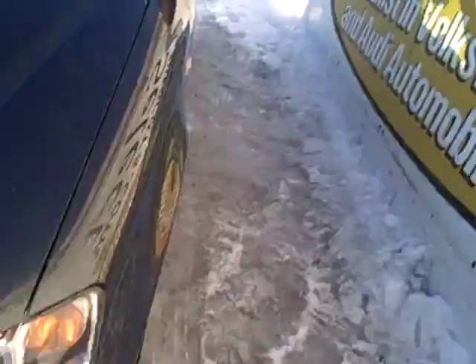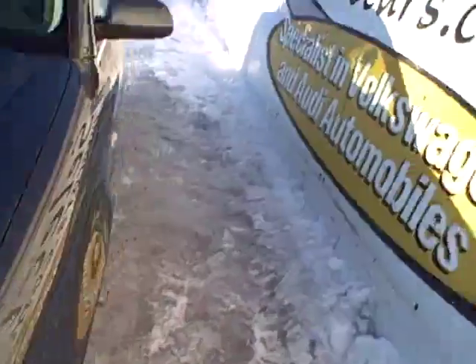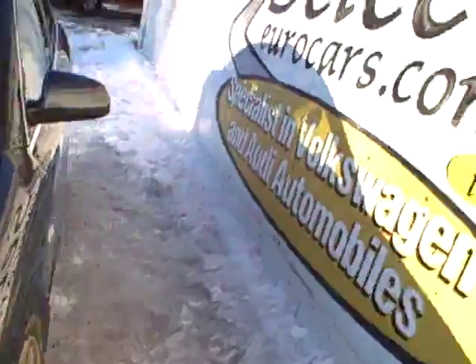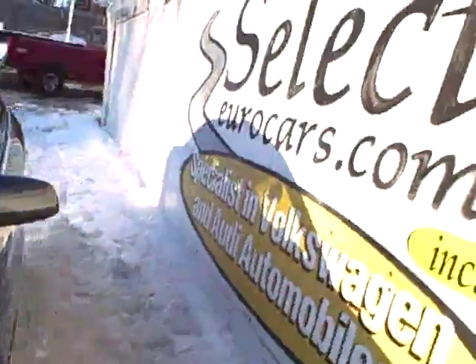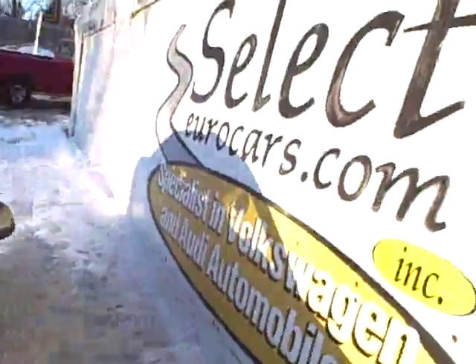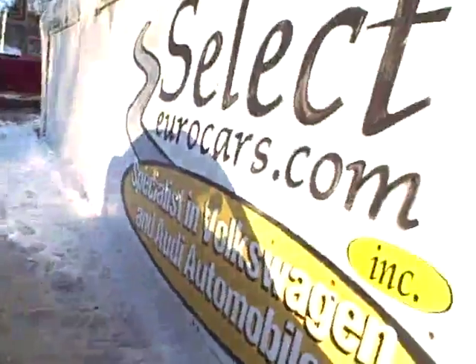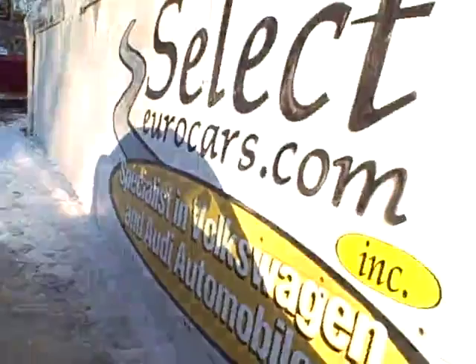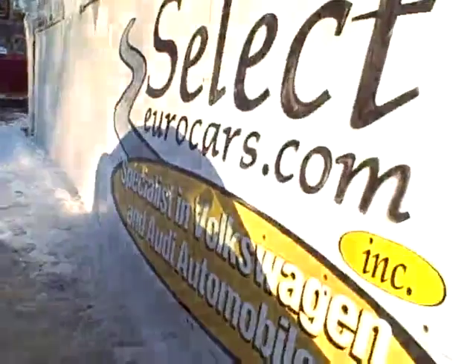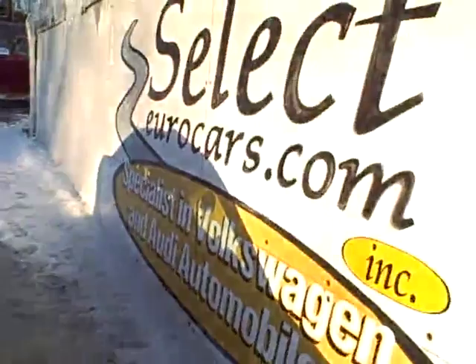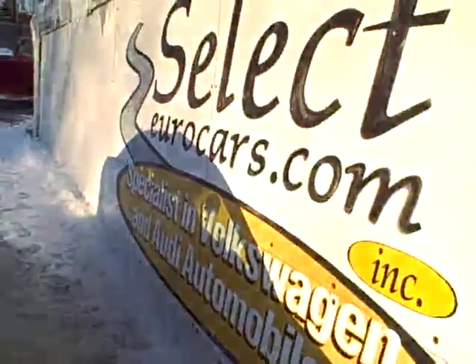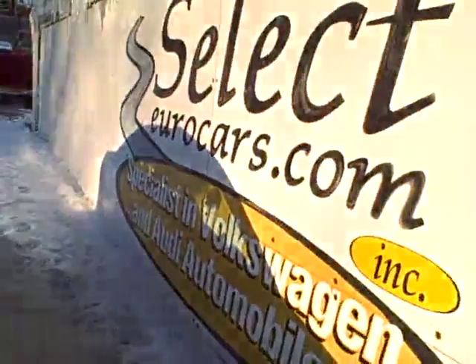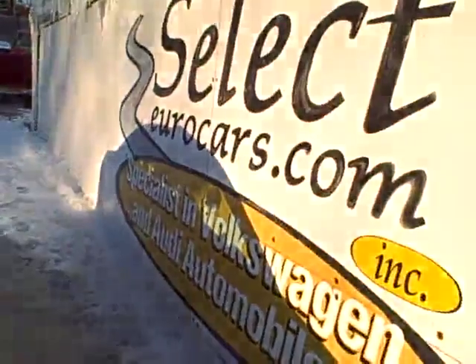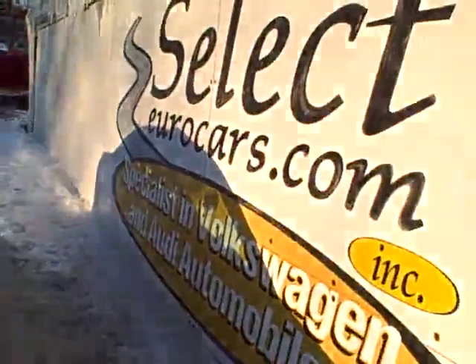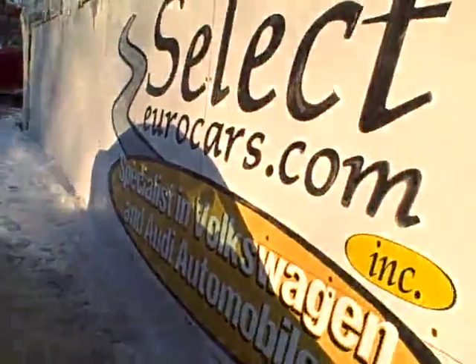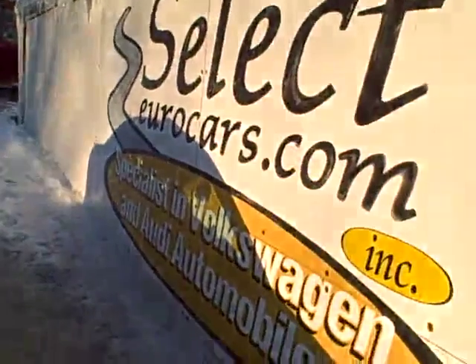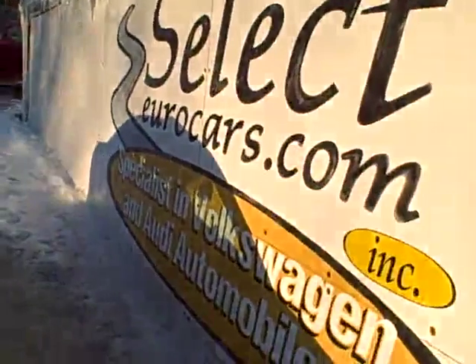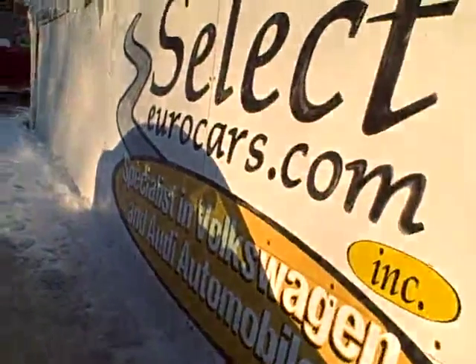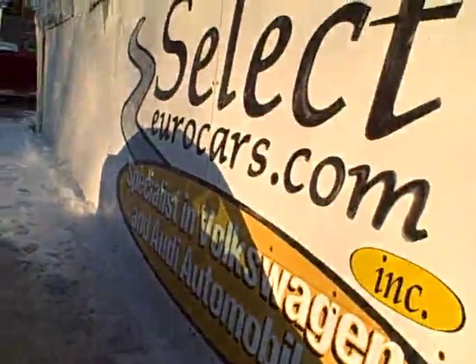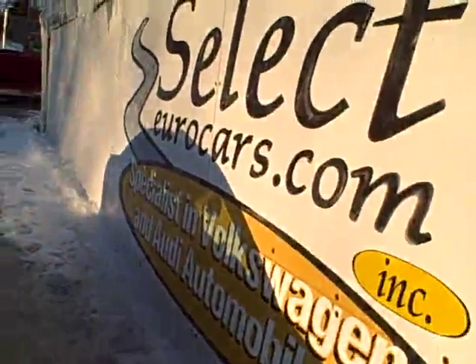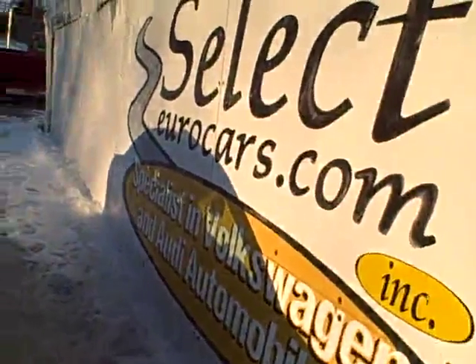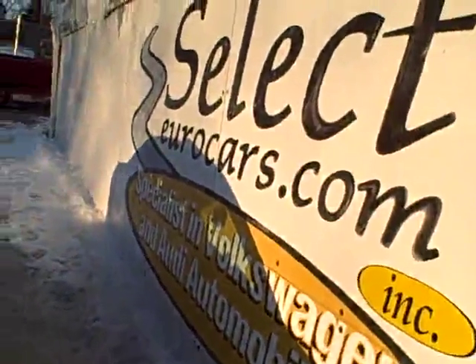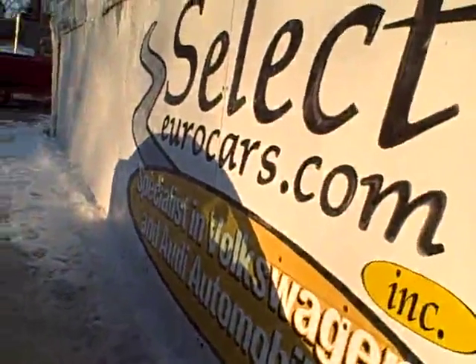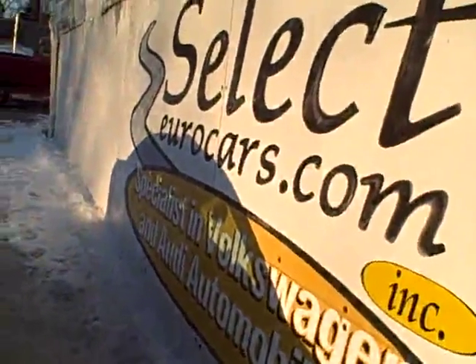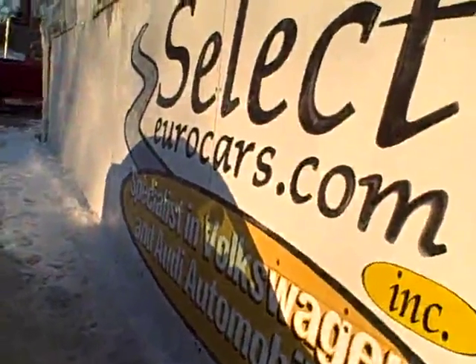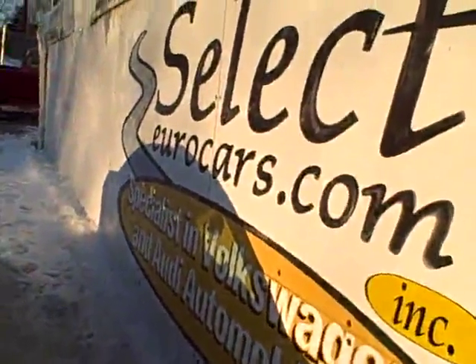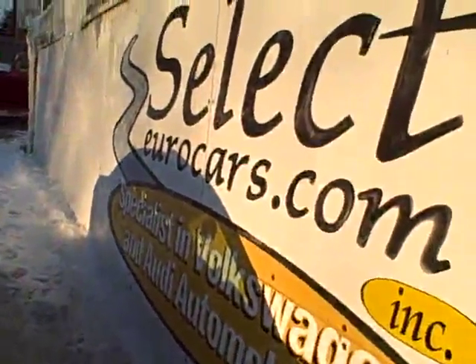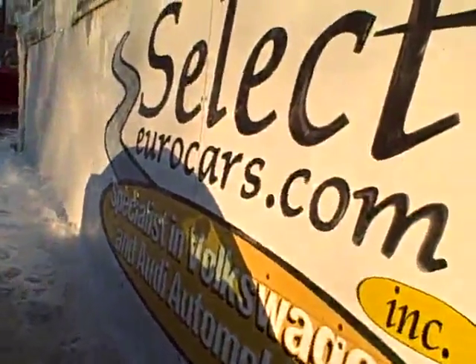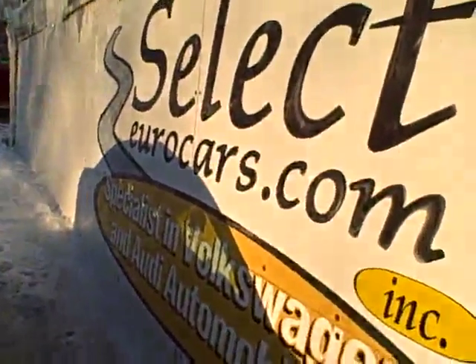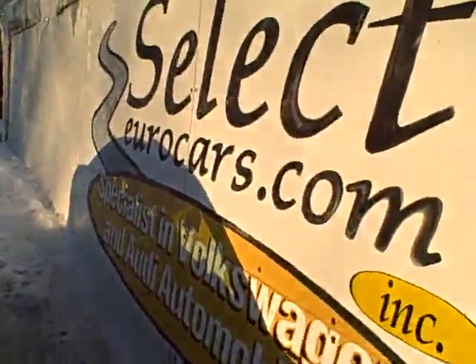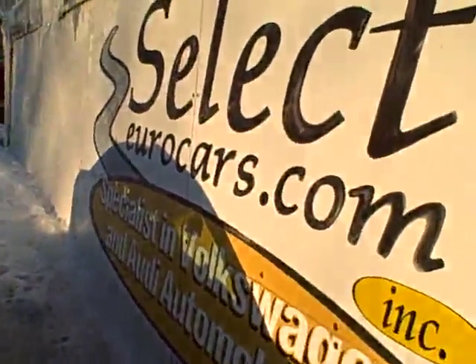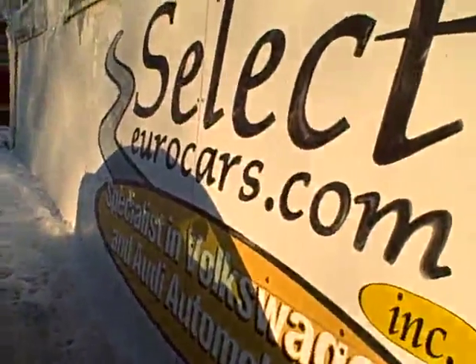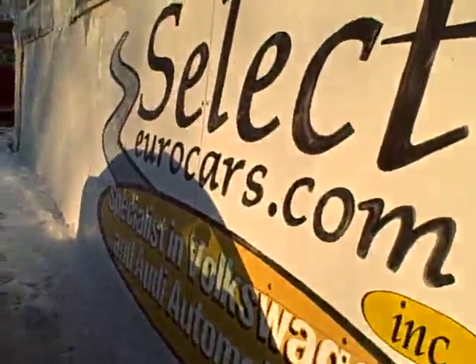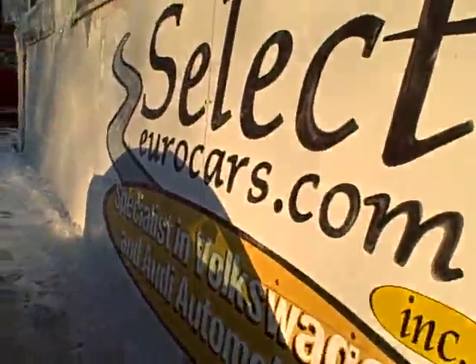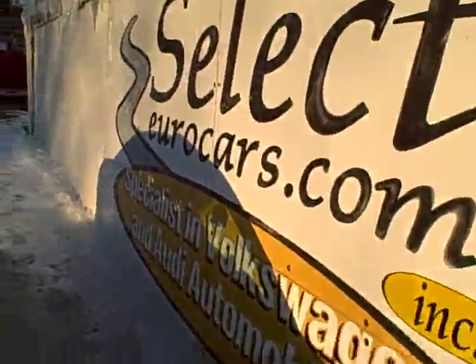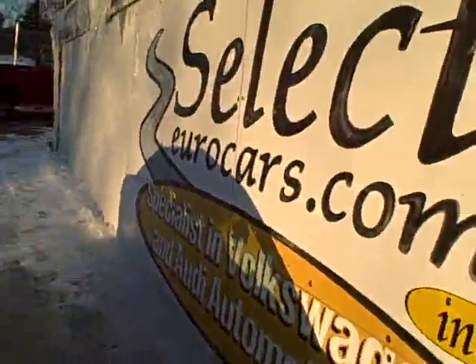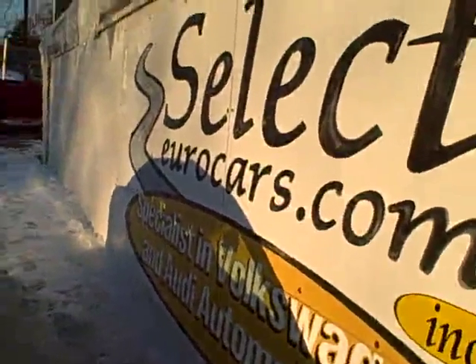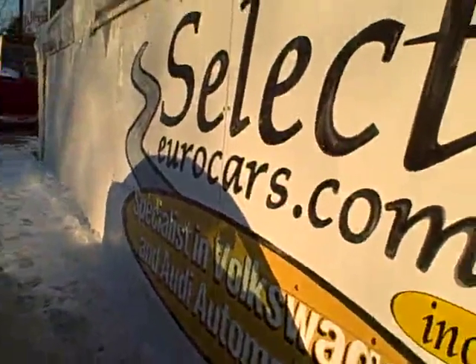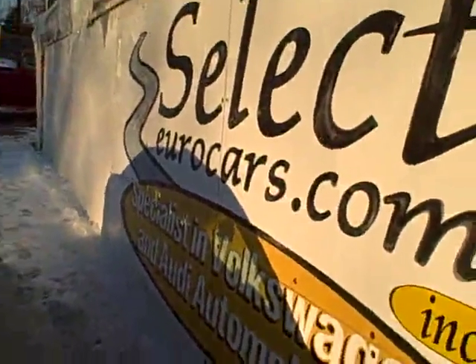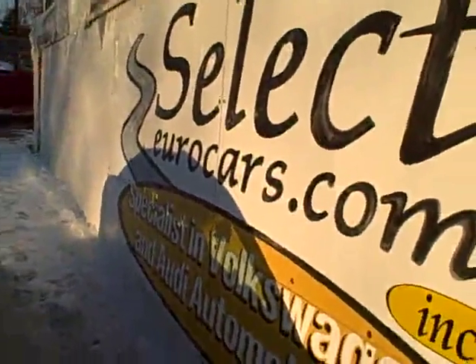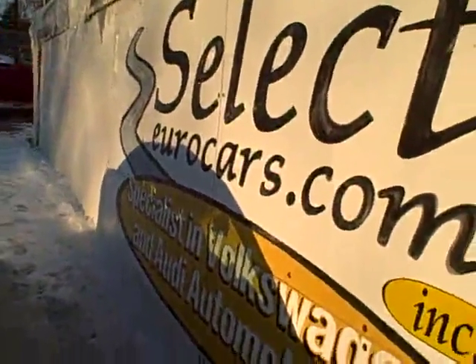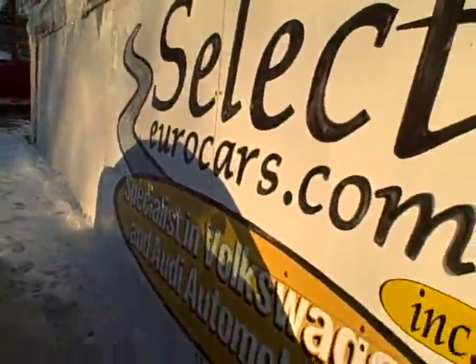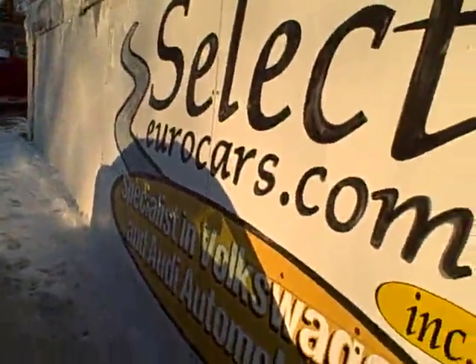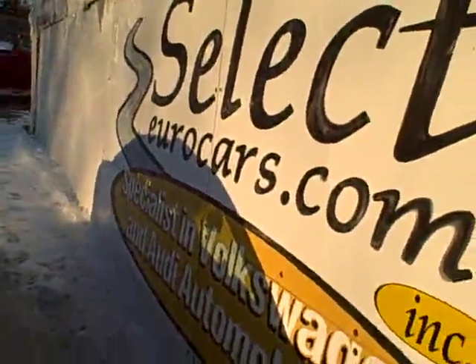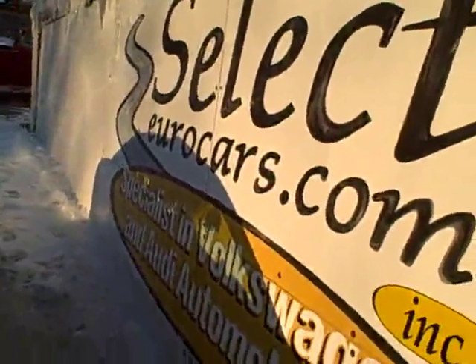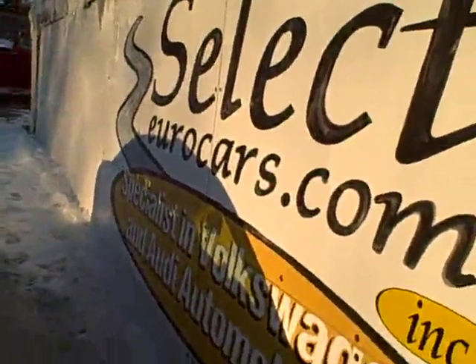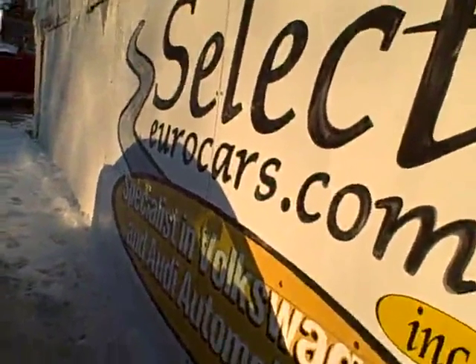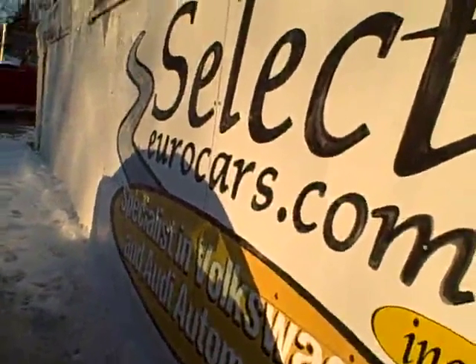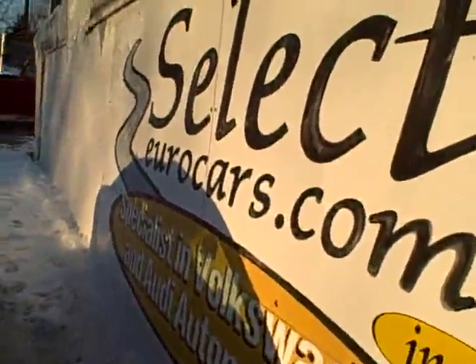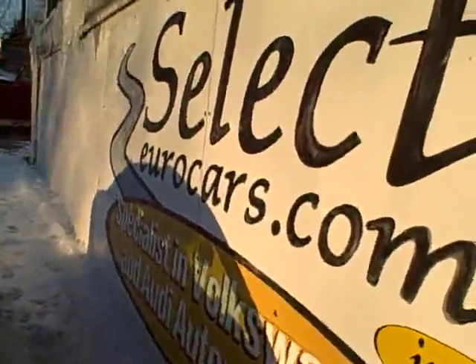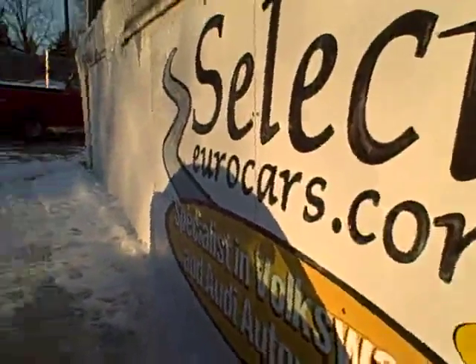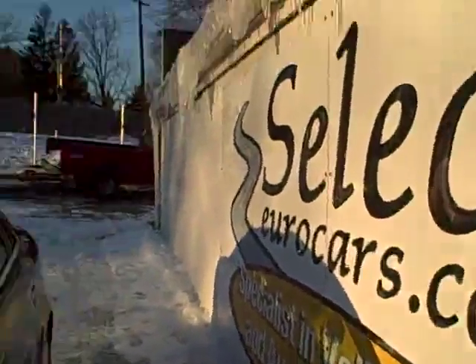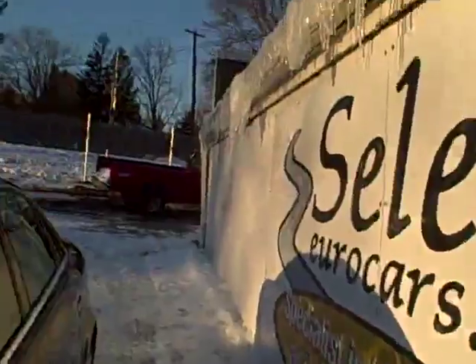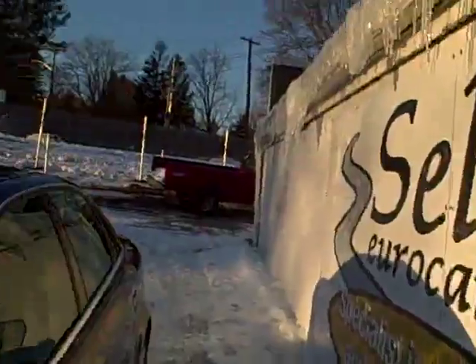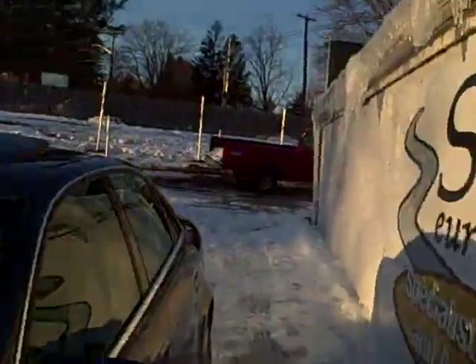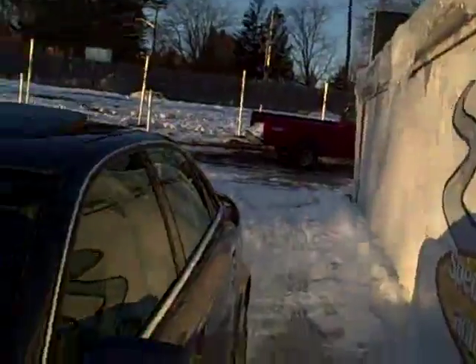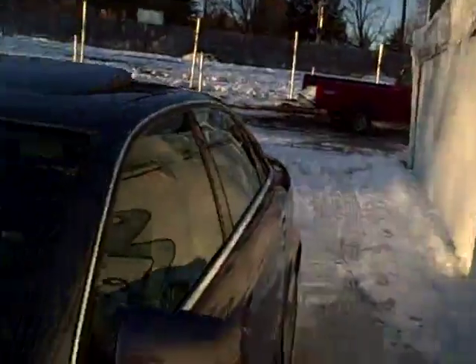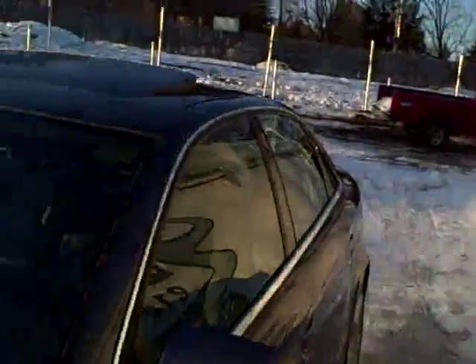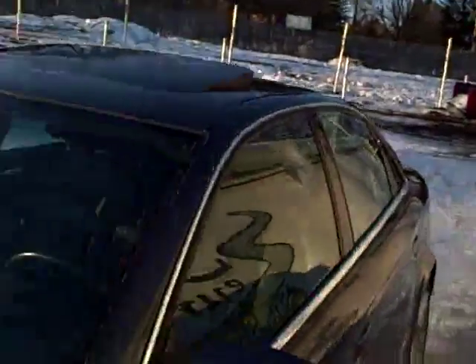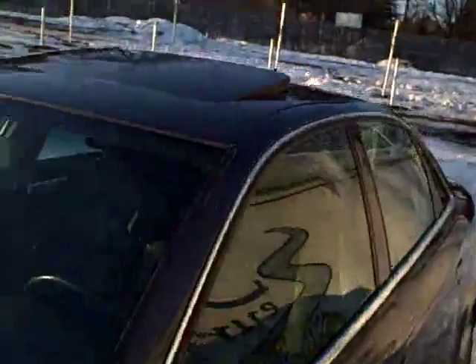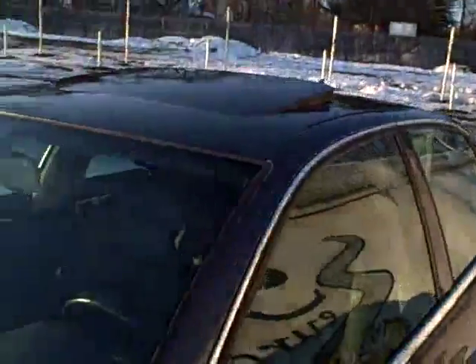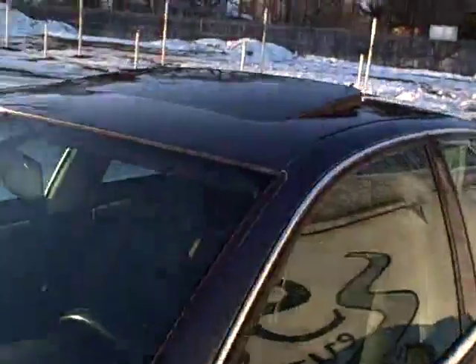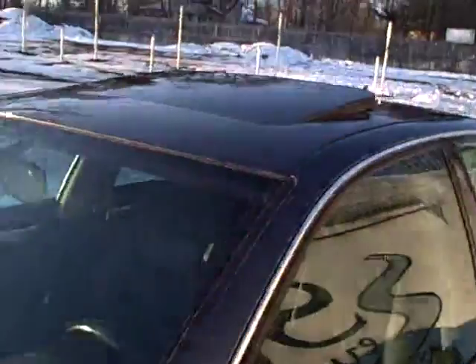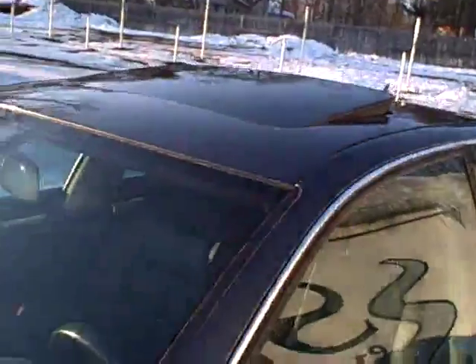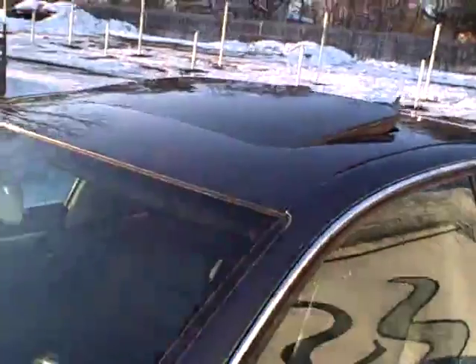Available here at Select Hero Cars, where we've specialized in Volkswagen and Audi for over 33 years, and we're open seven days a week.